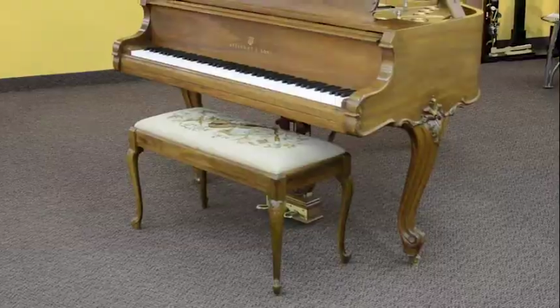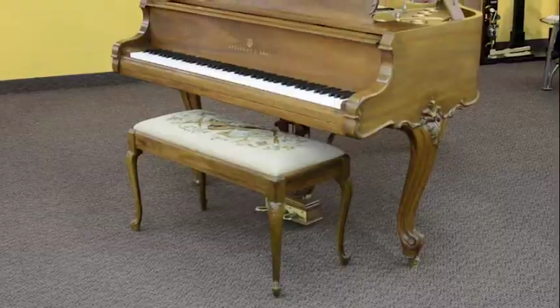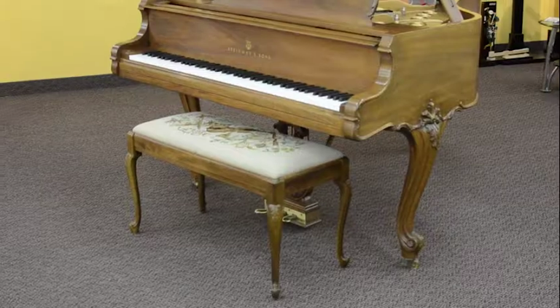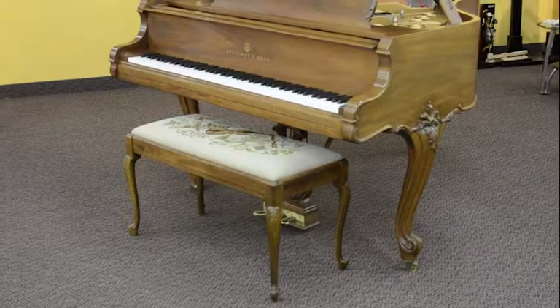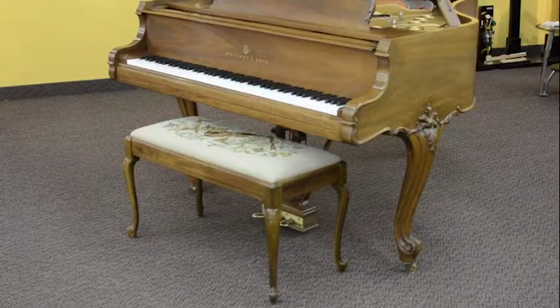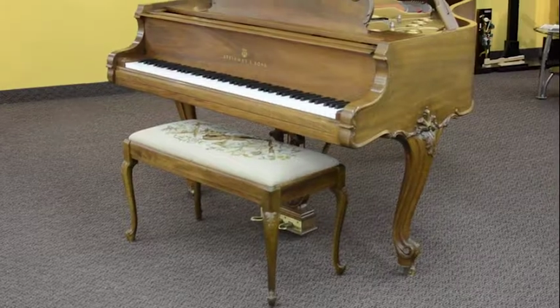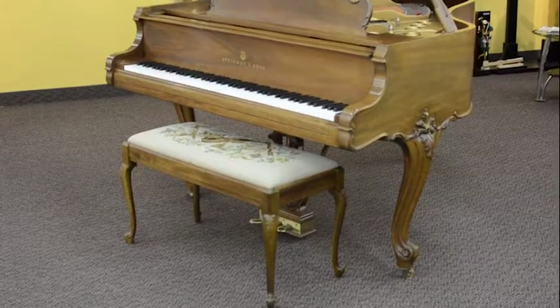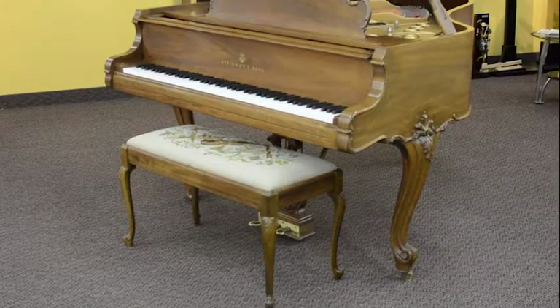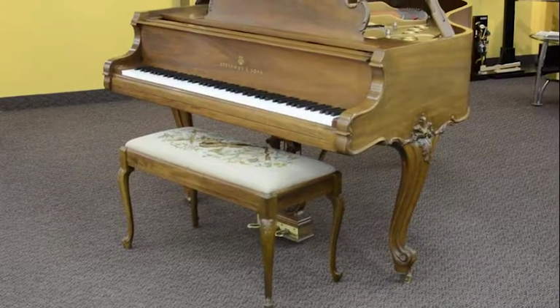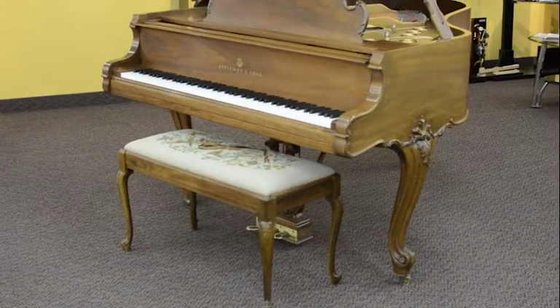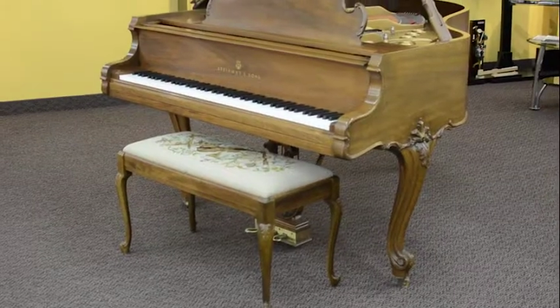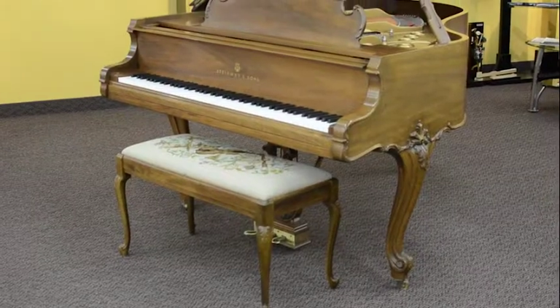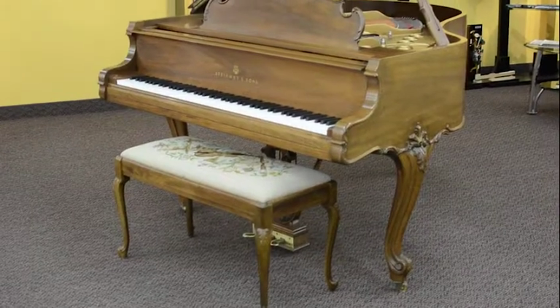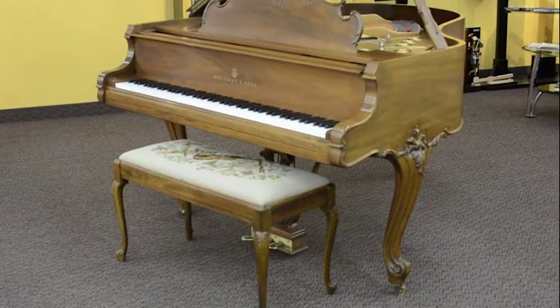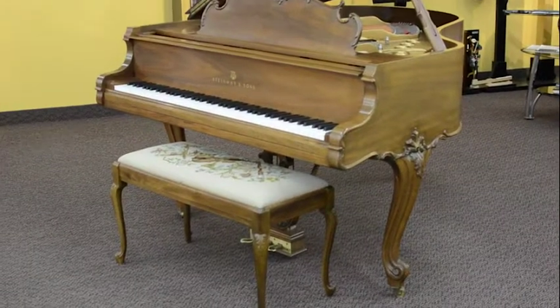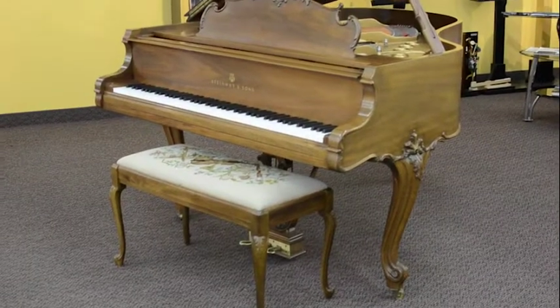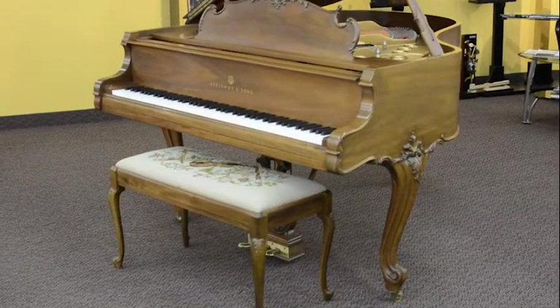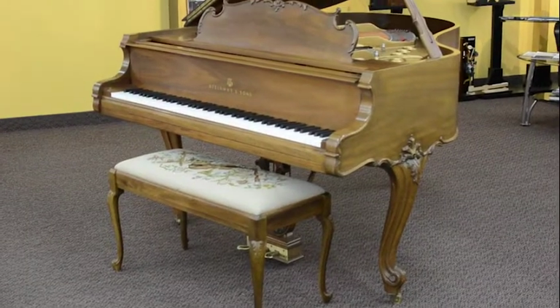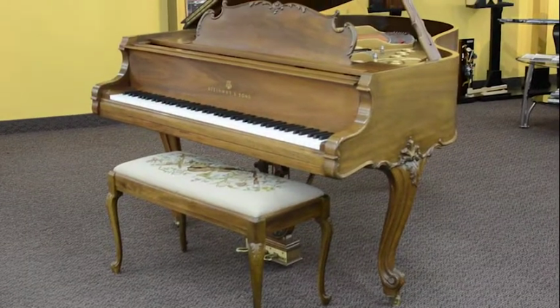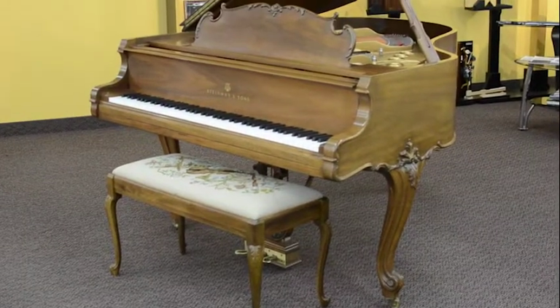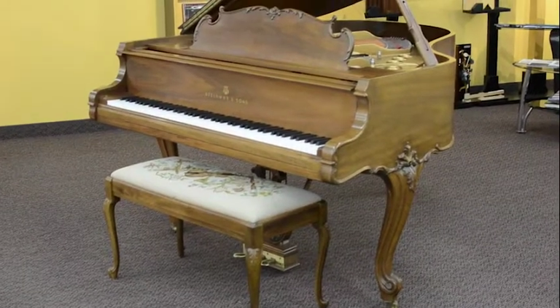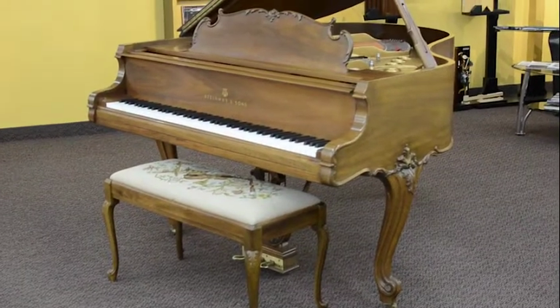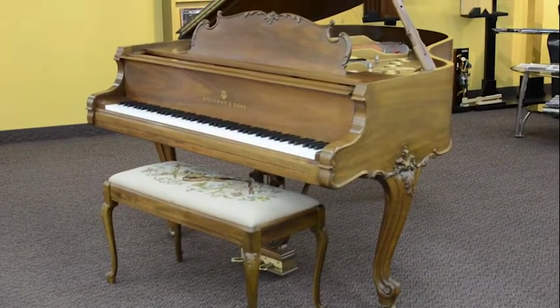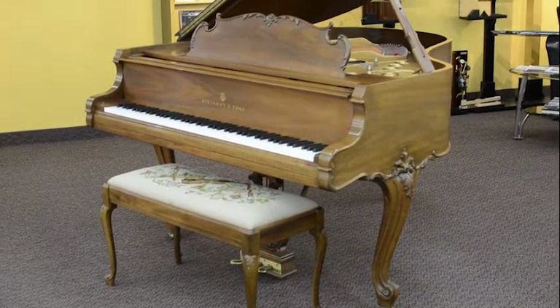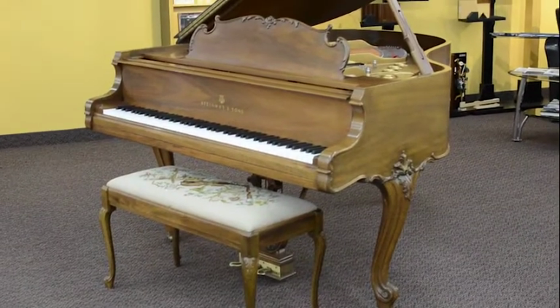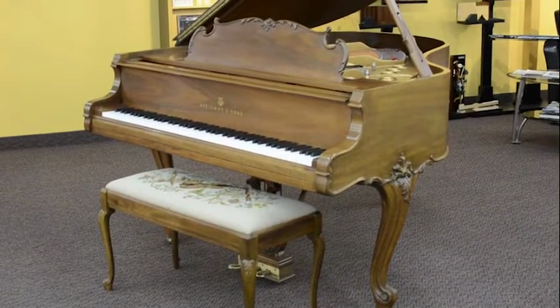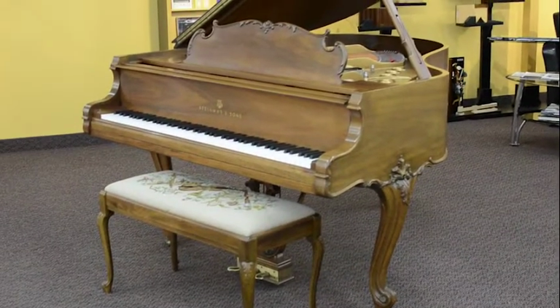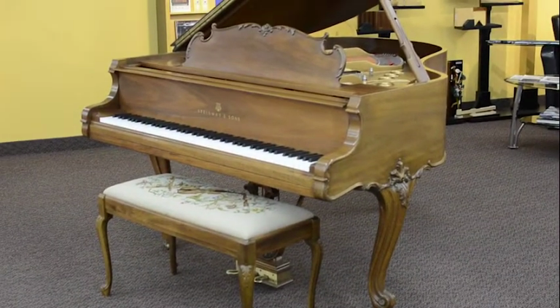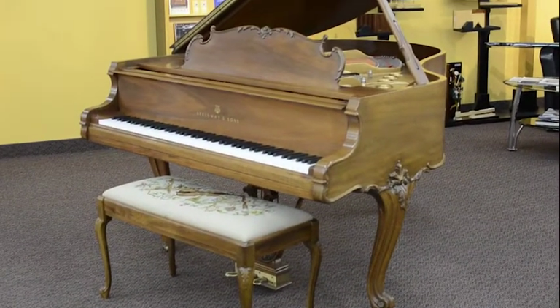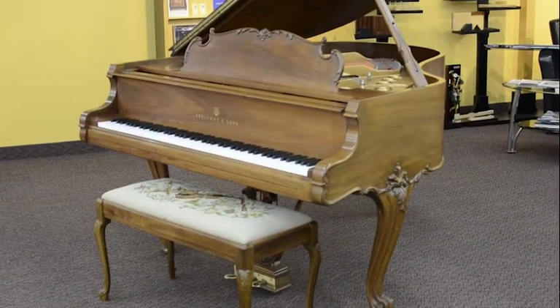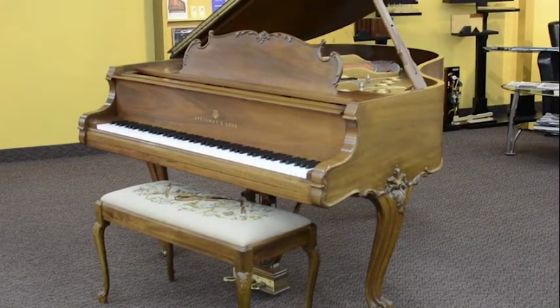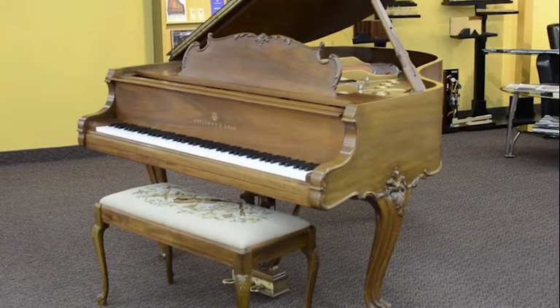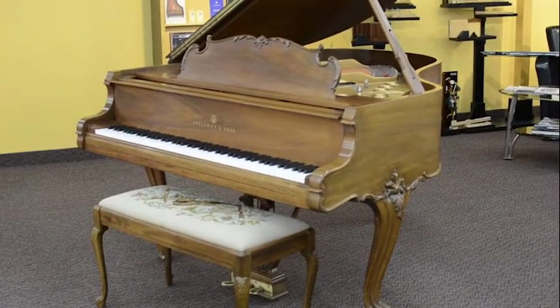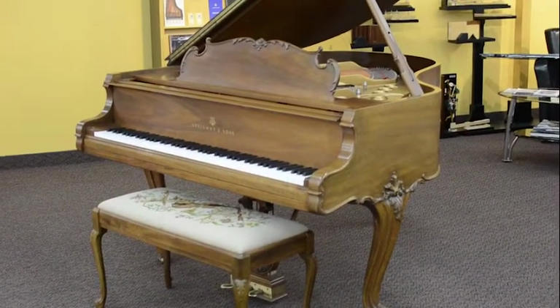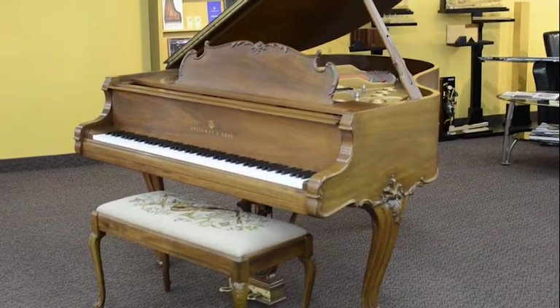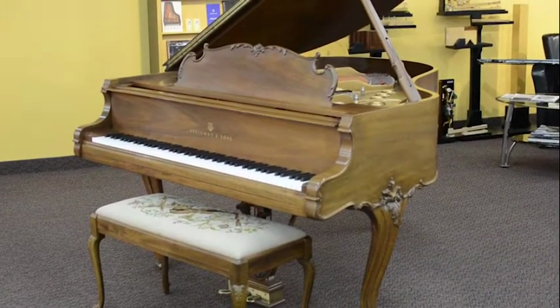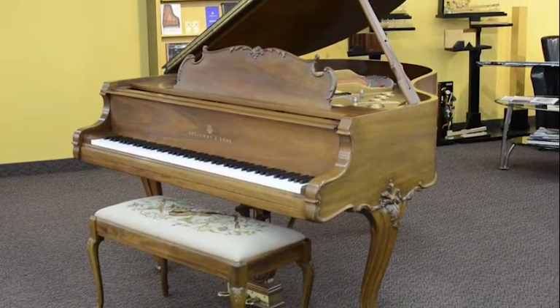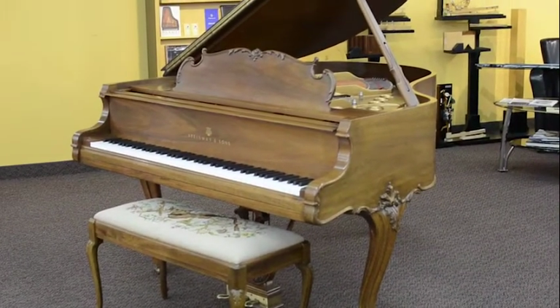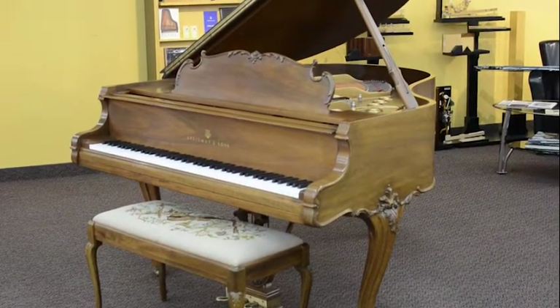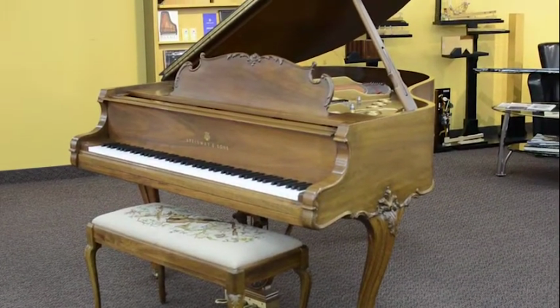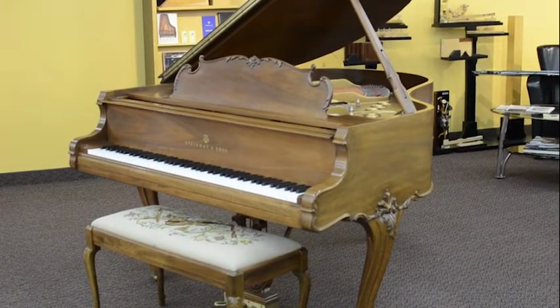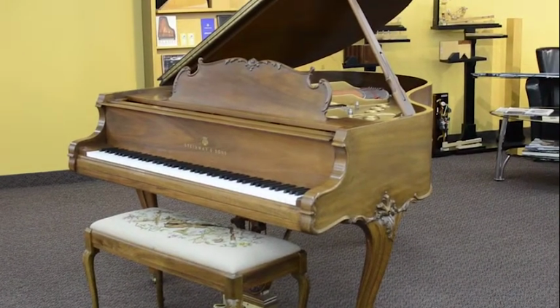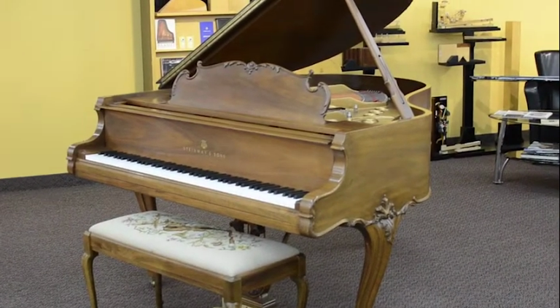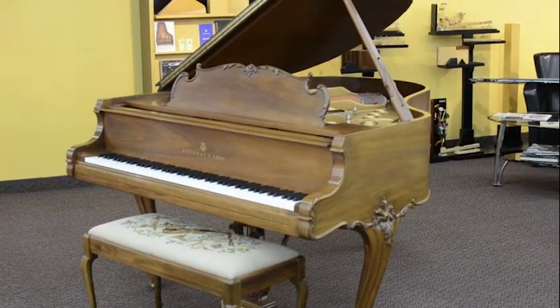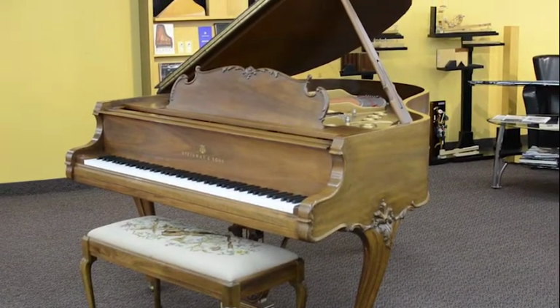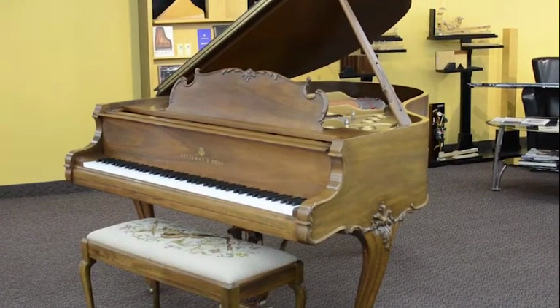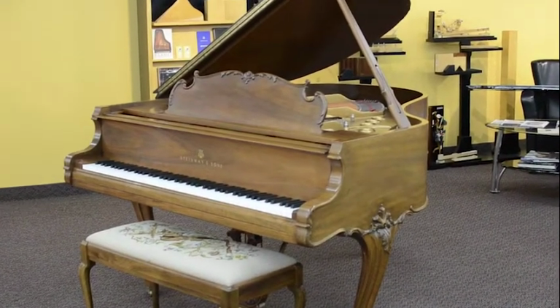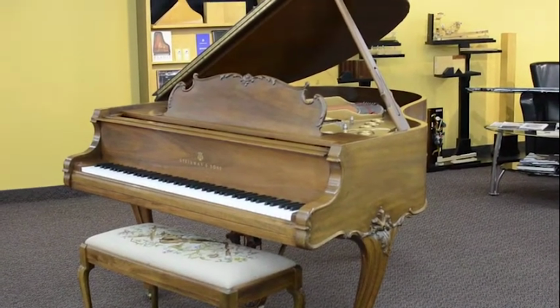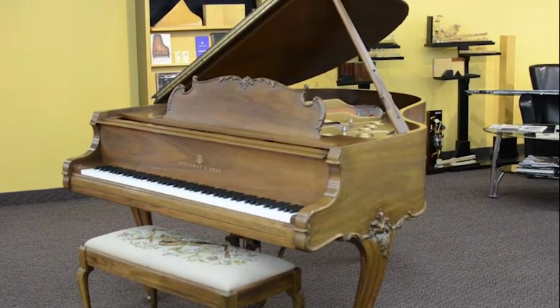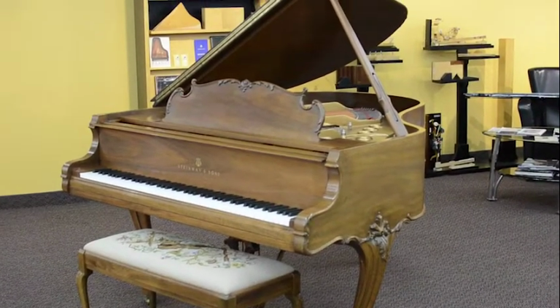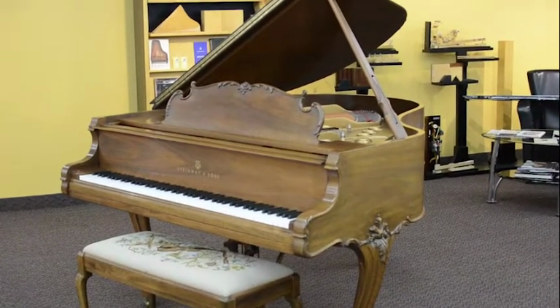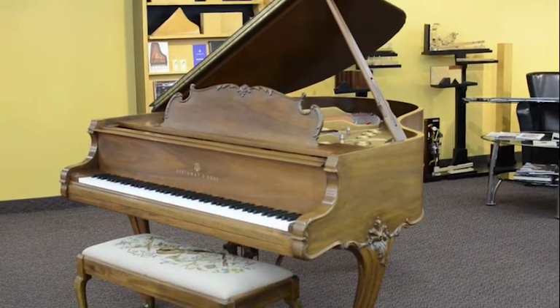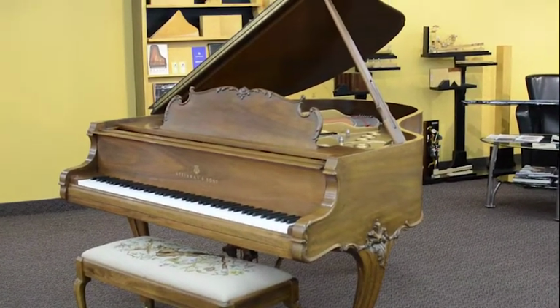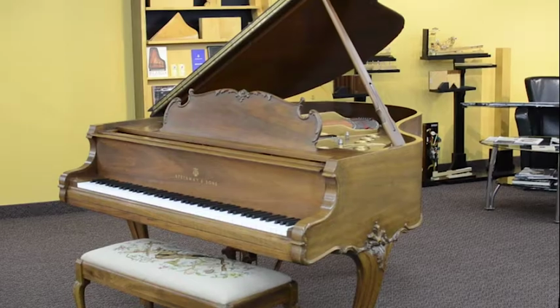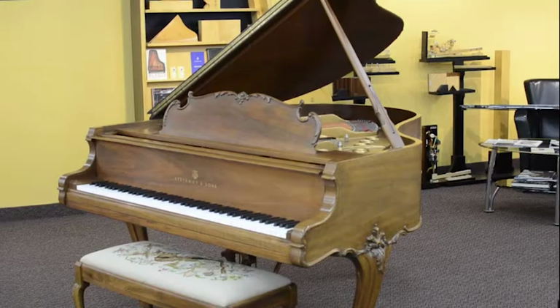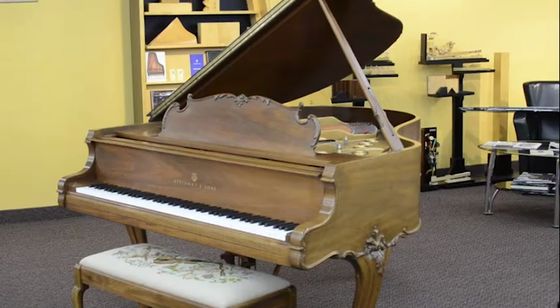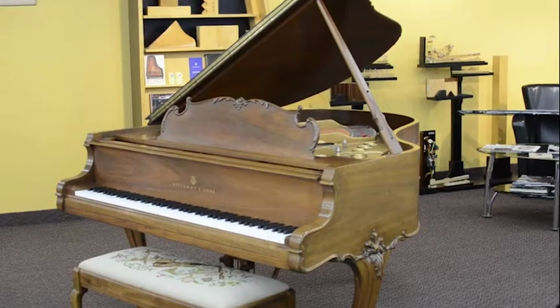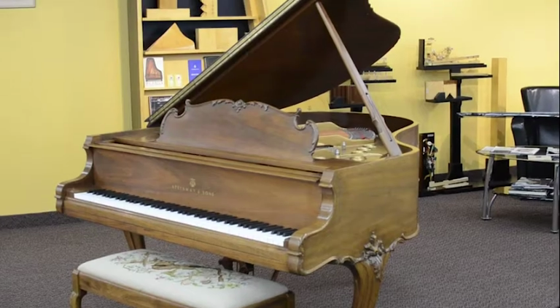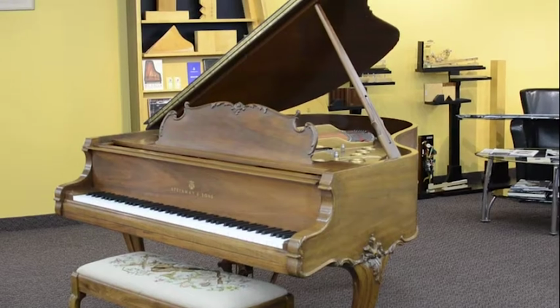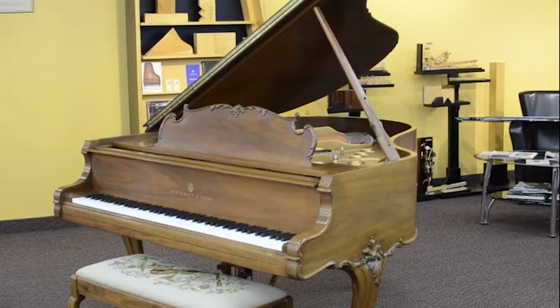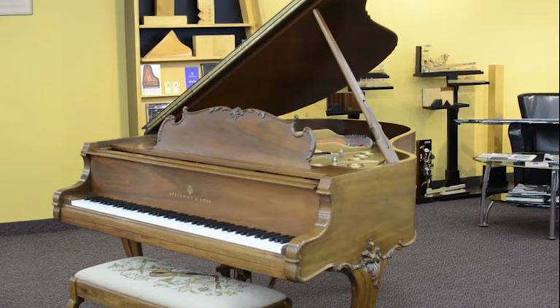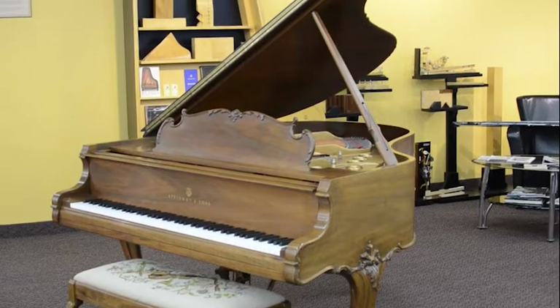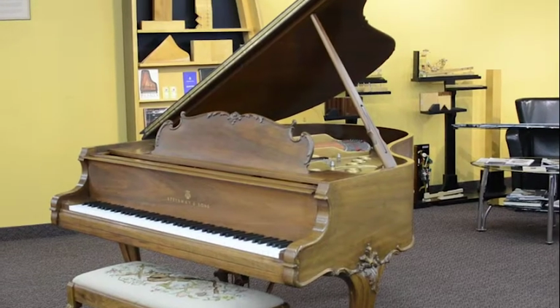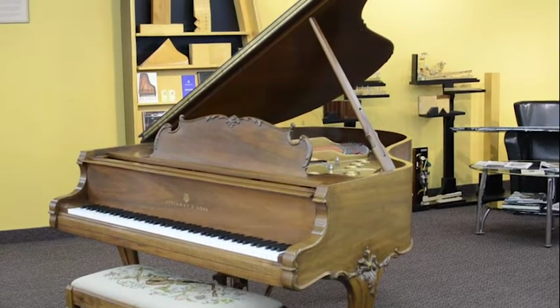Come look and listen to this piano to see if it would be the perfect fit for your home.